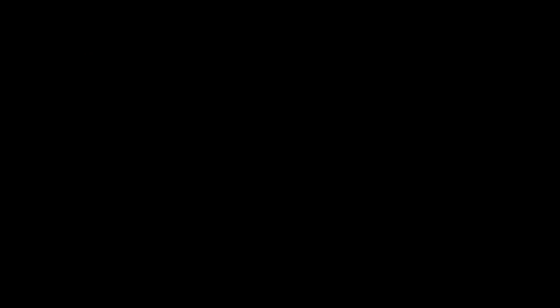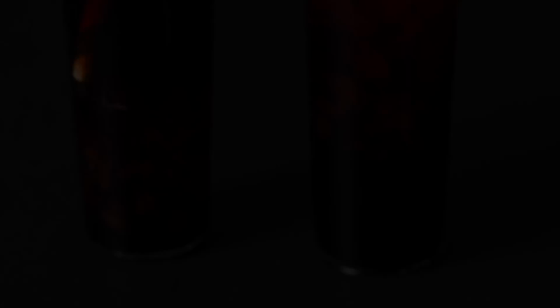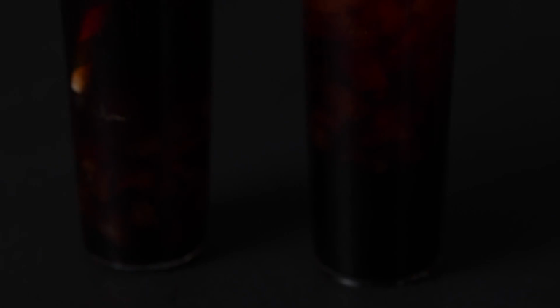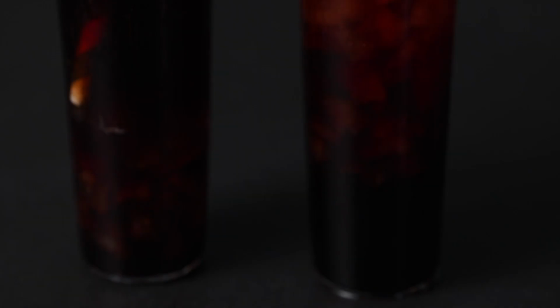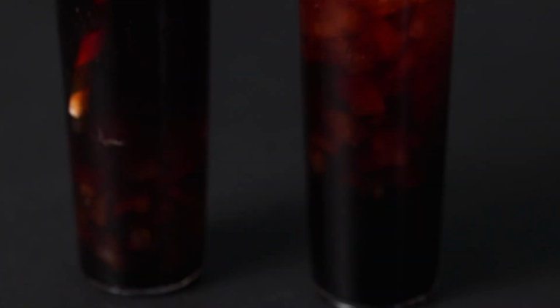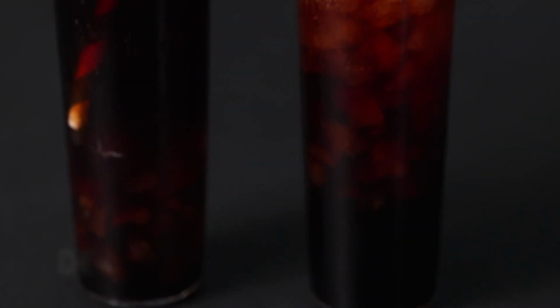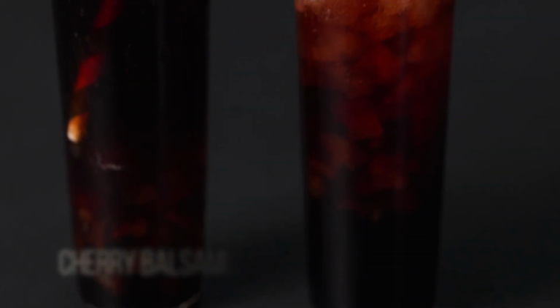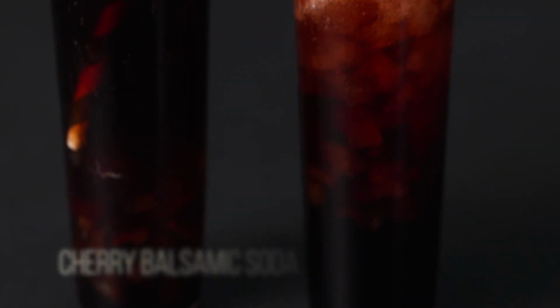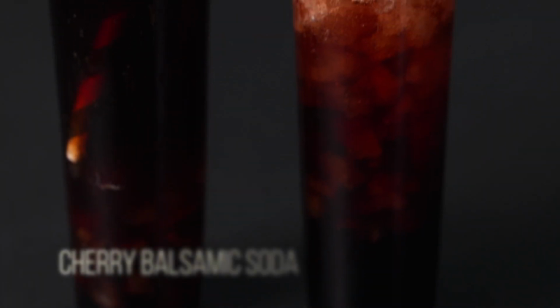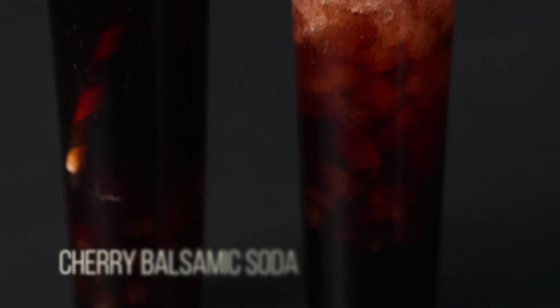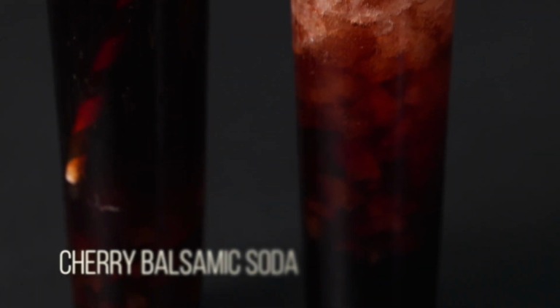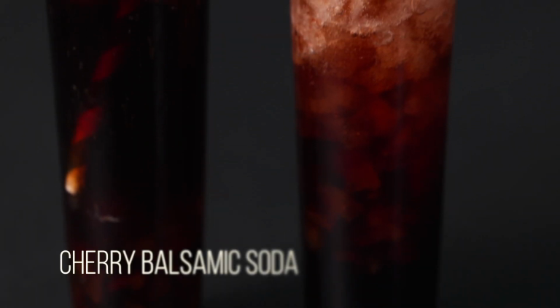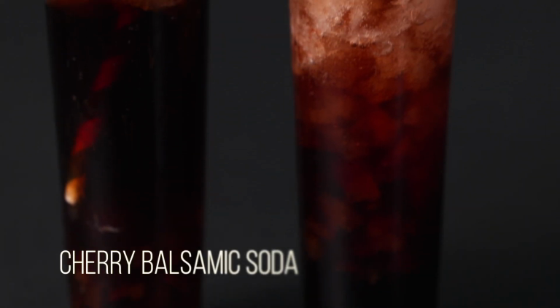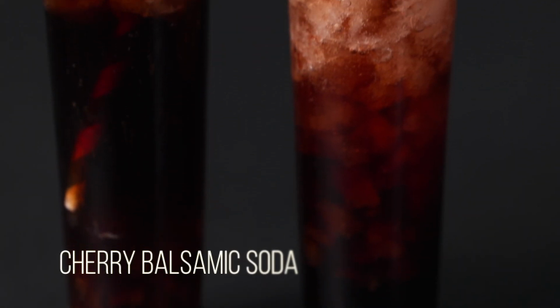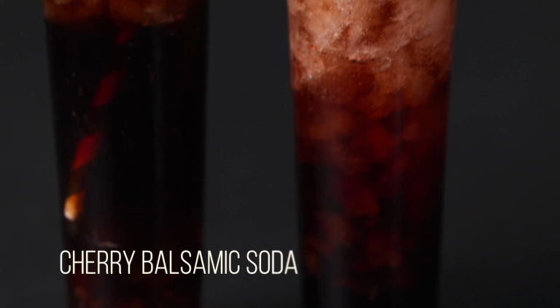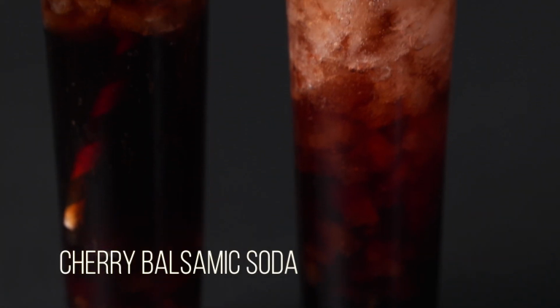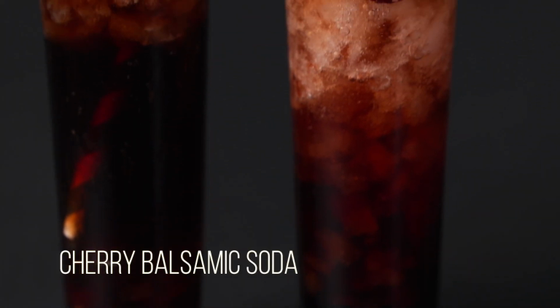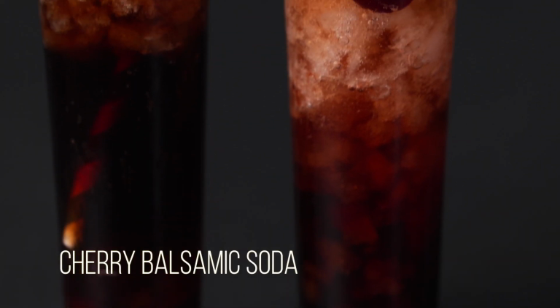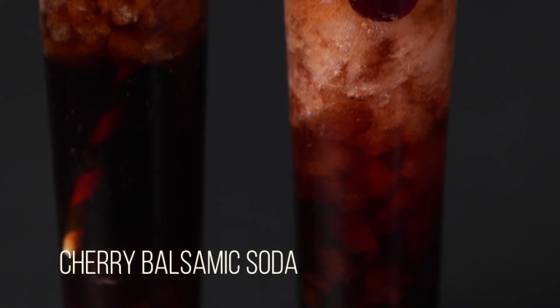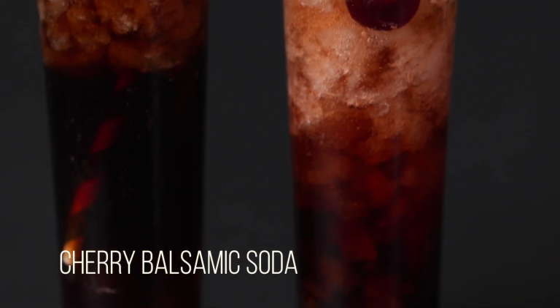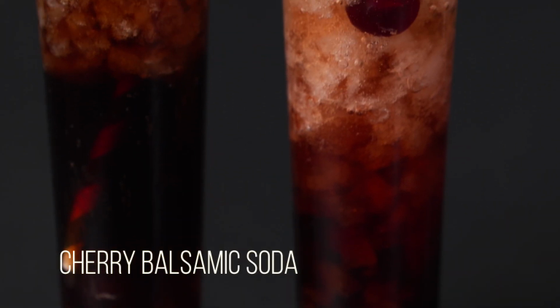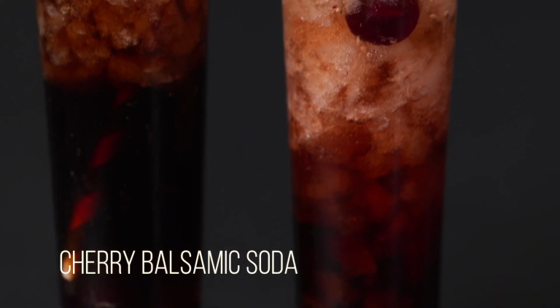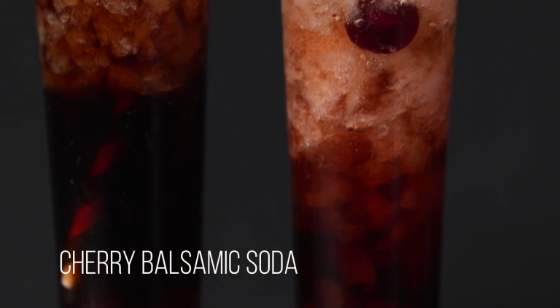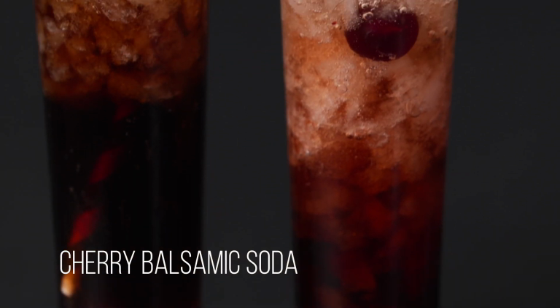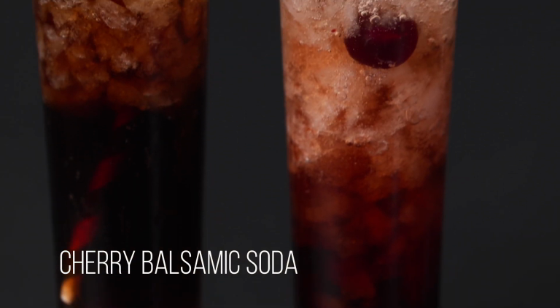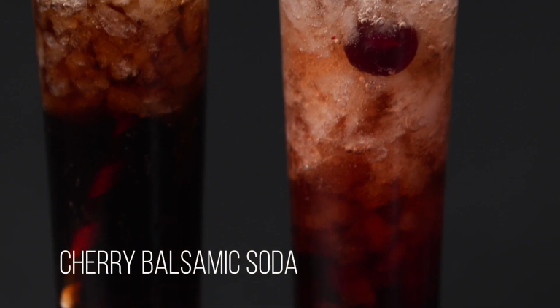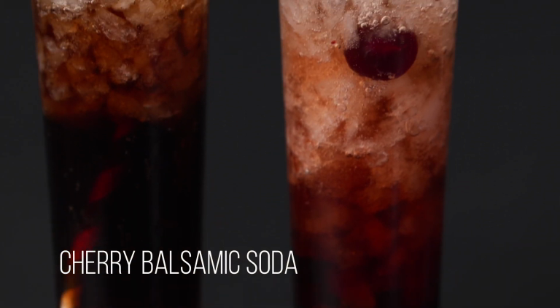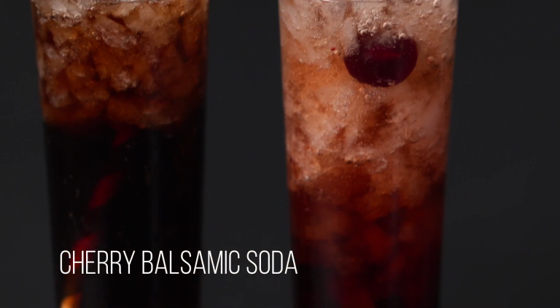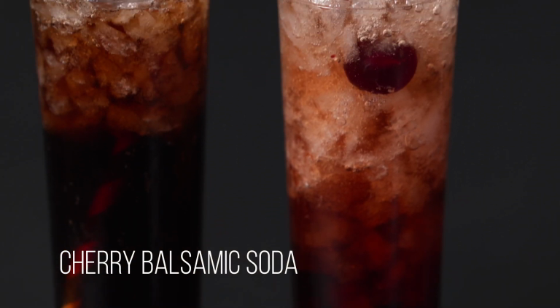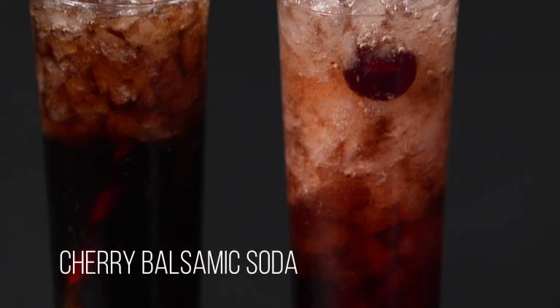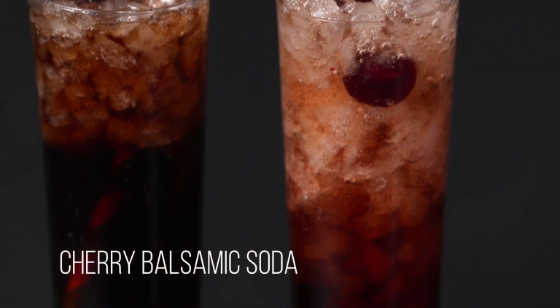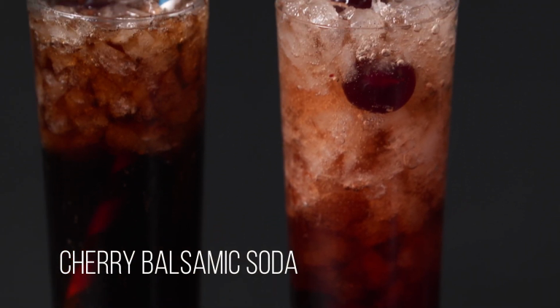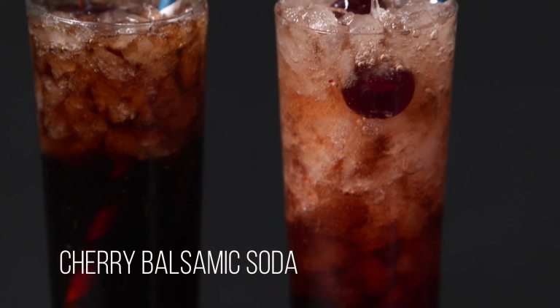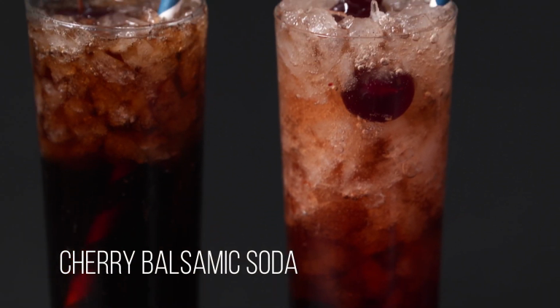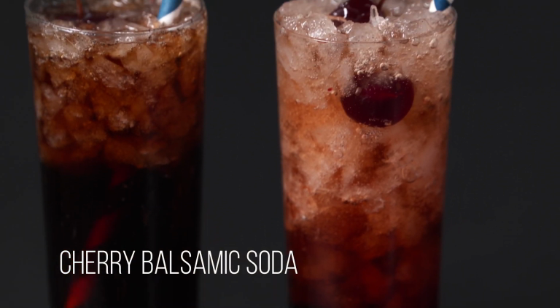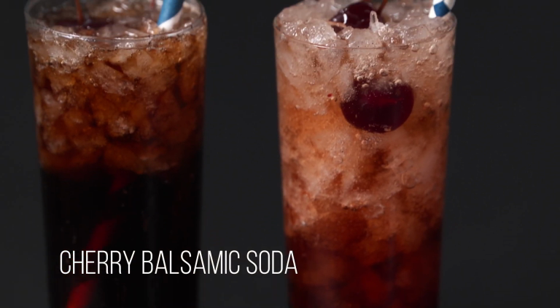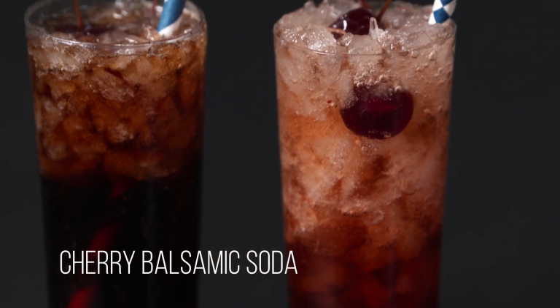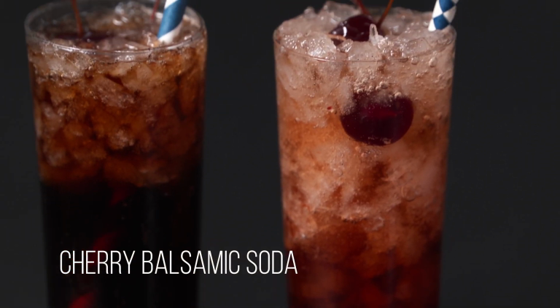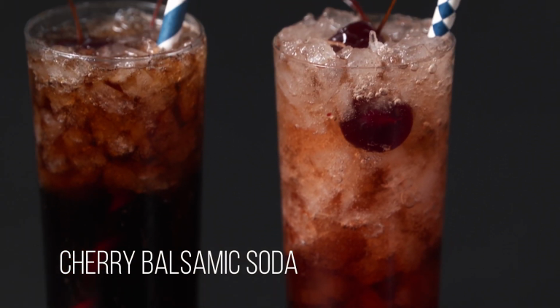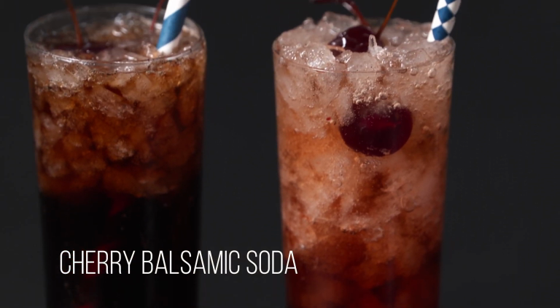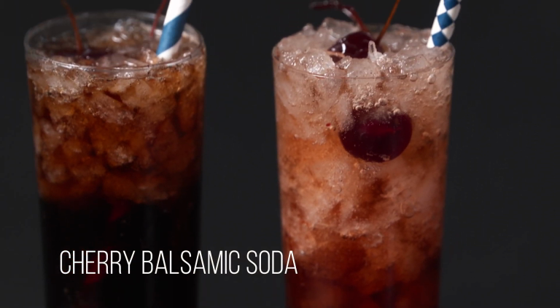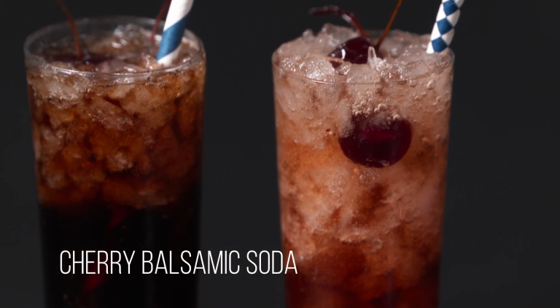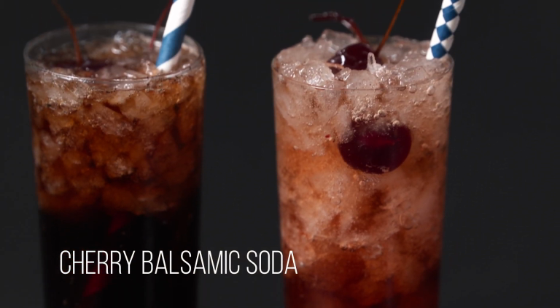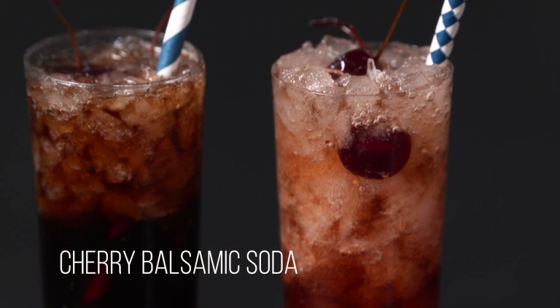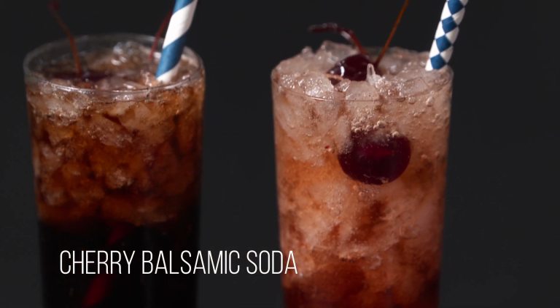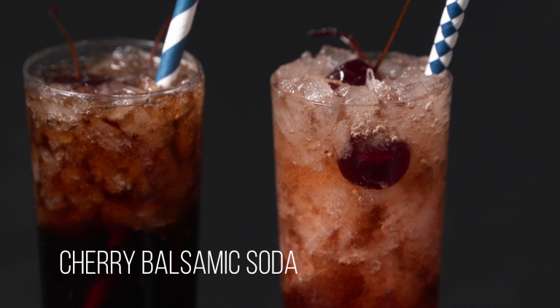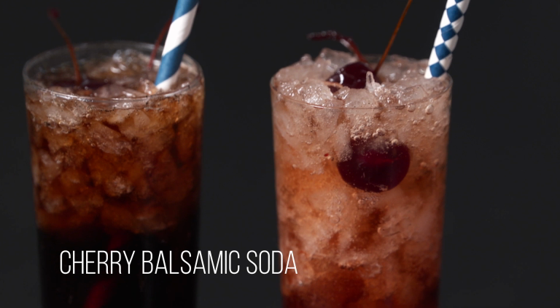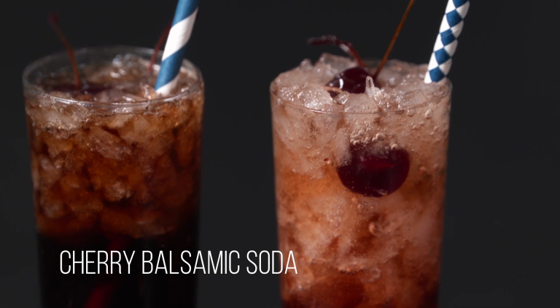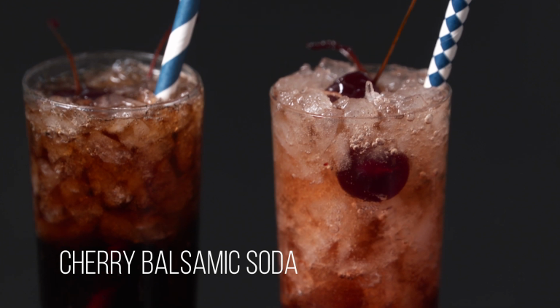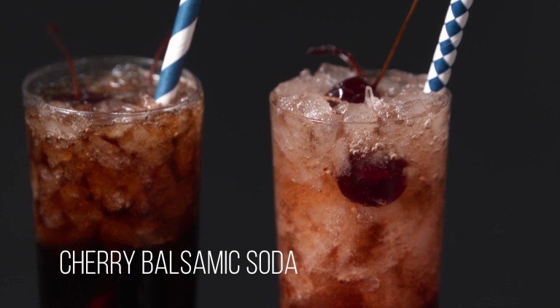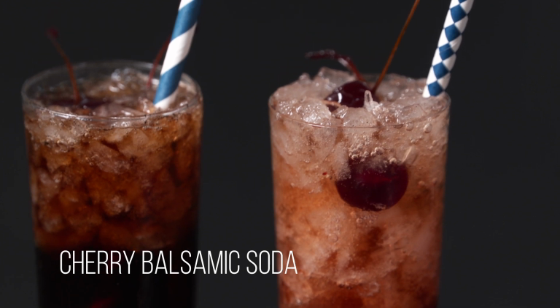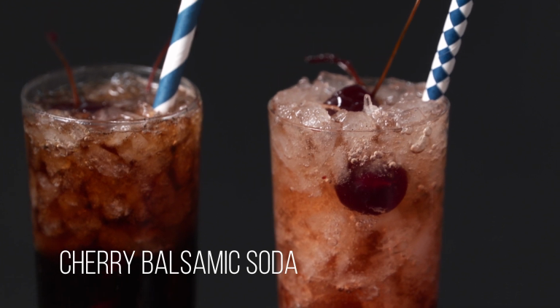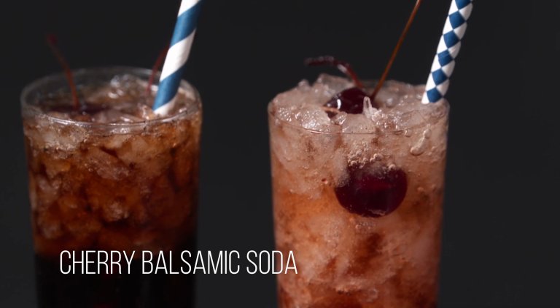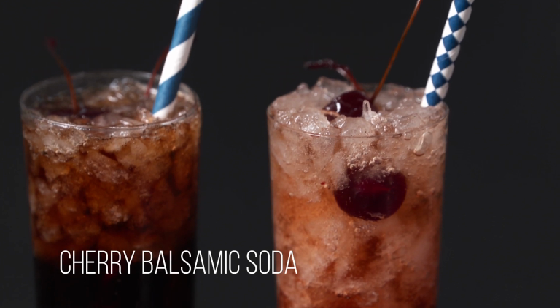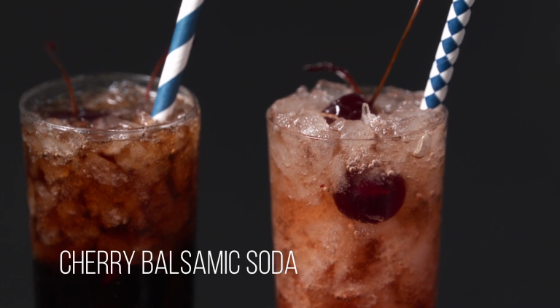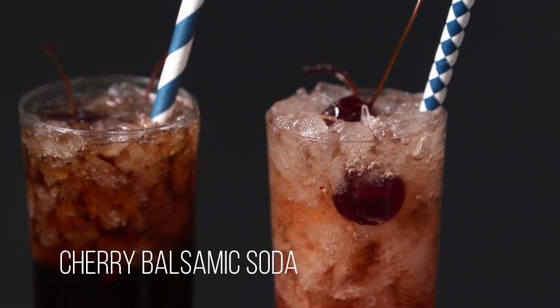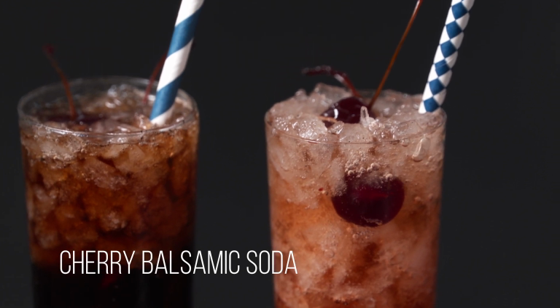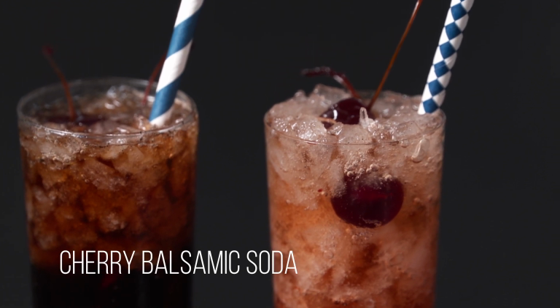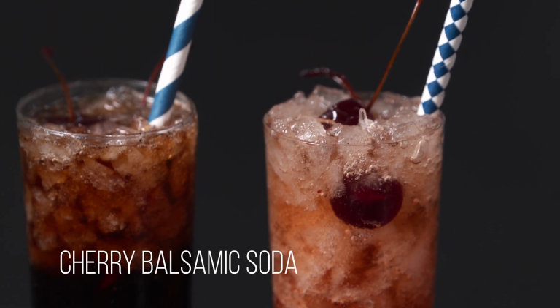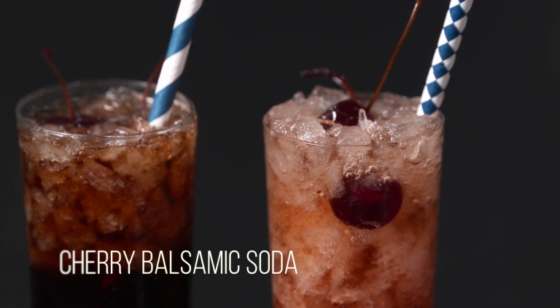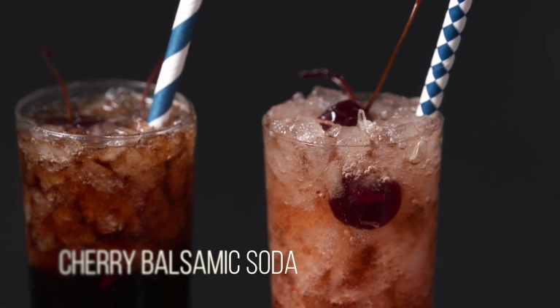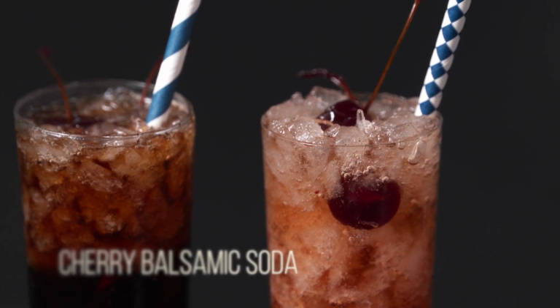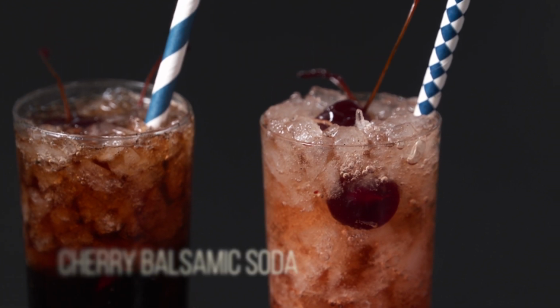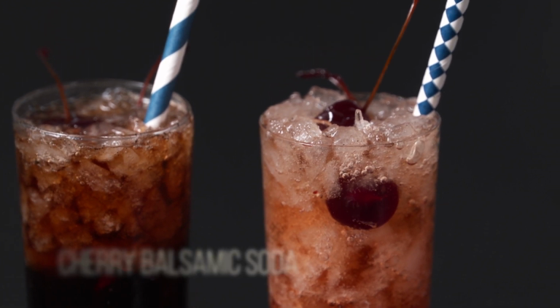Ditch the corn syrup and artificial flavors in canned soda and make this naturally delicious and refreshing cherry balsamic vinegar soda.